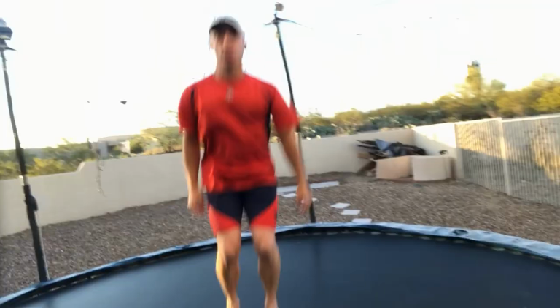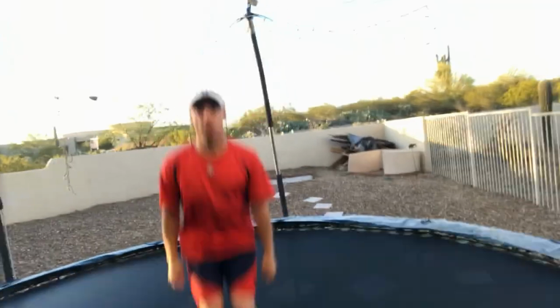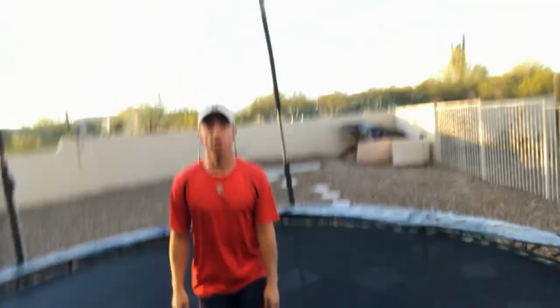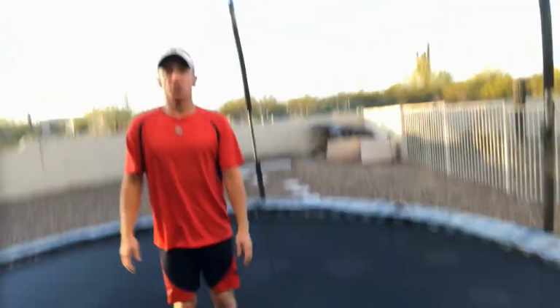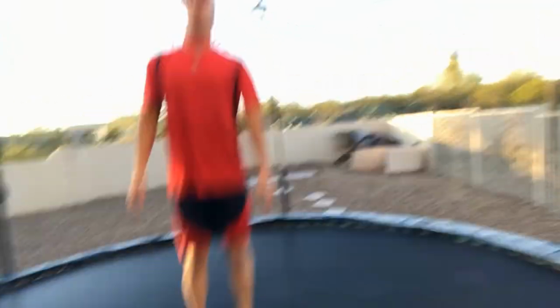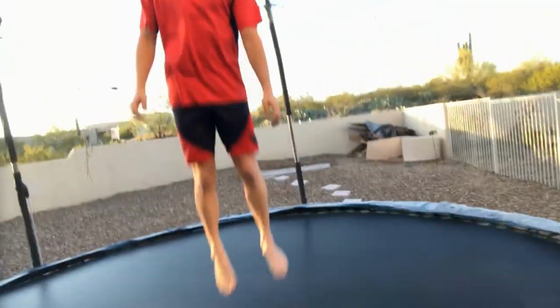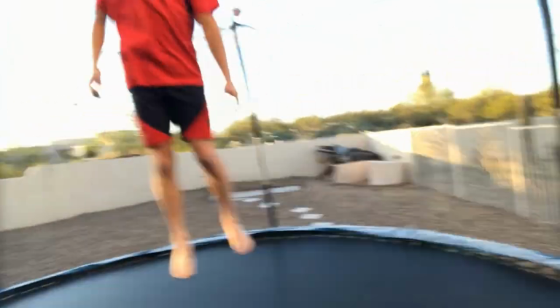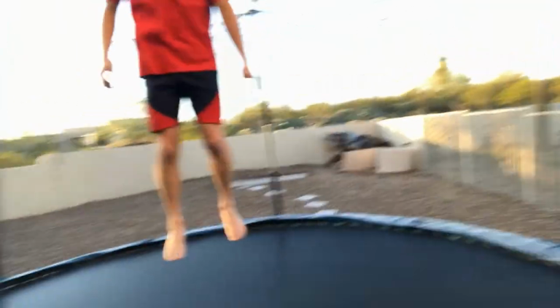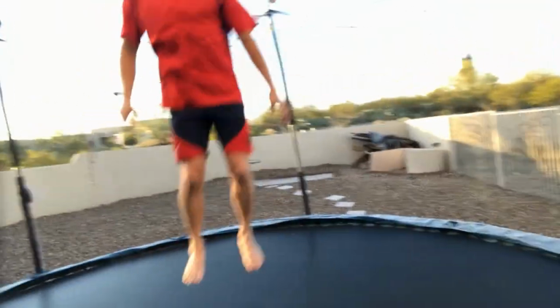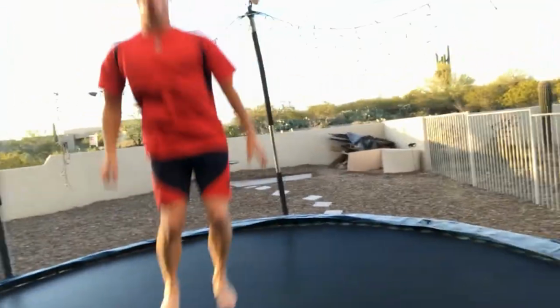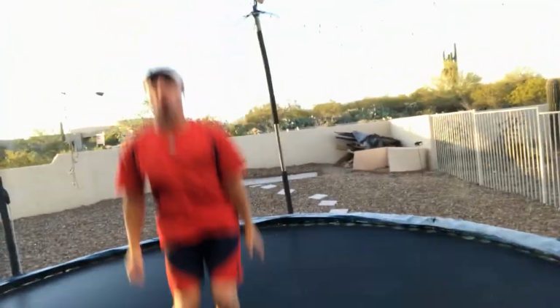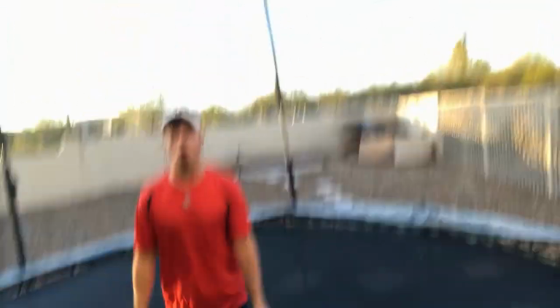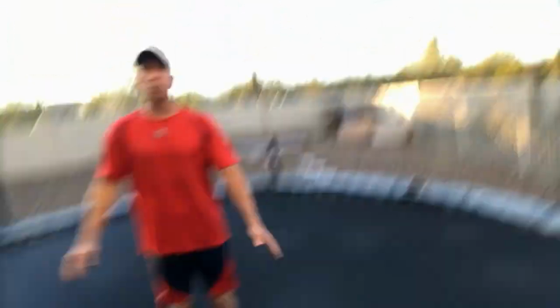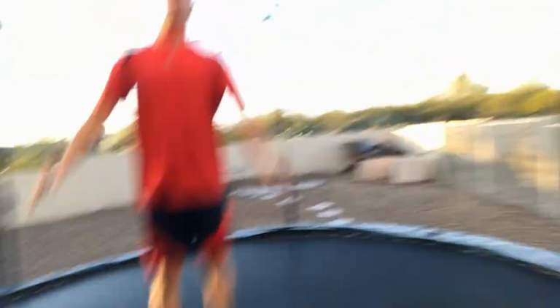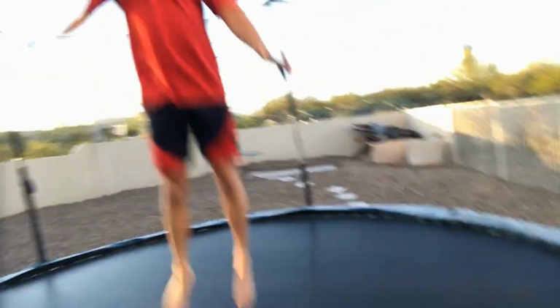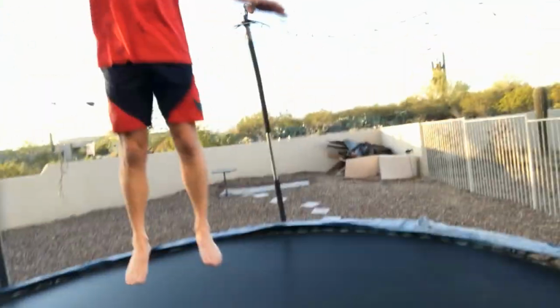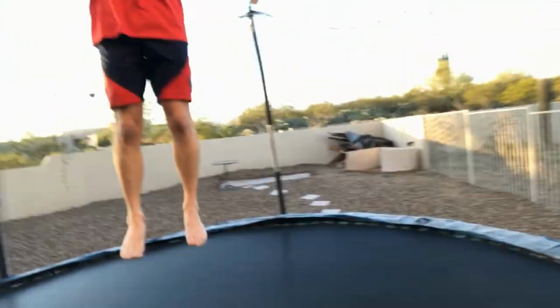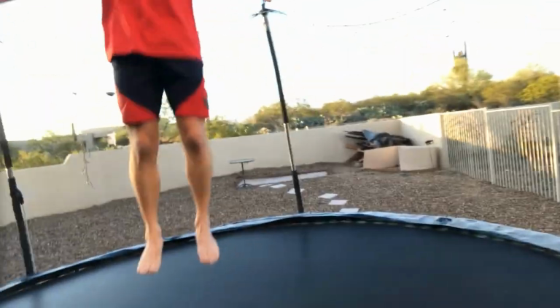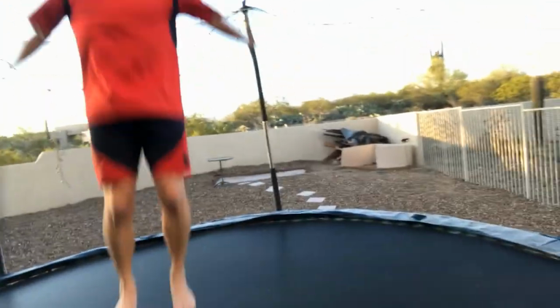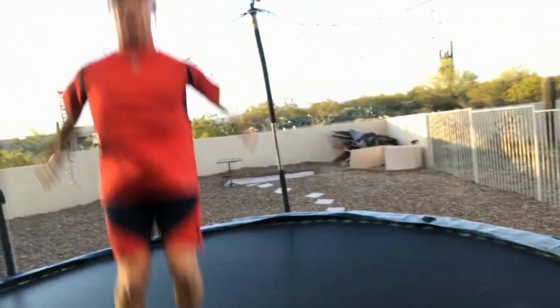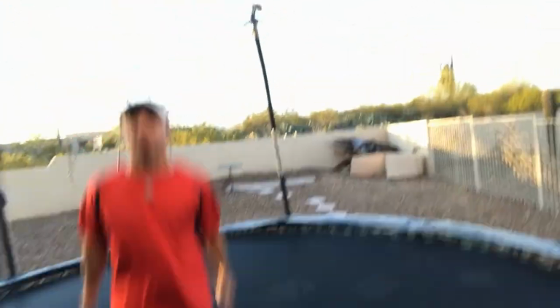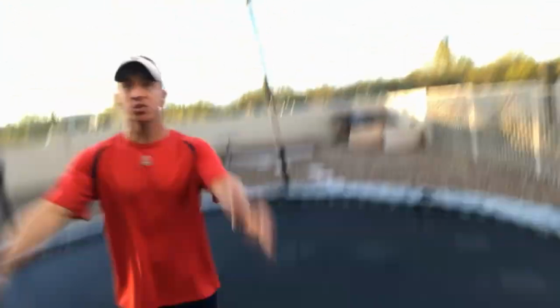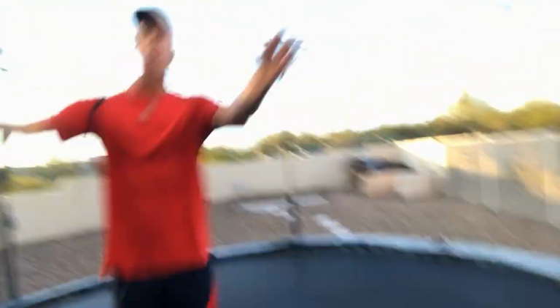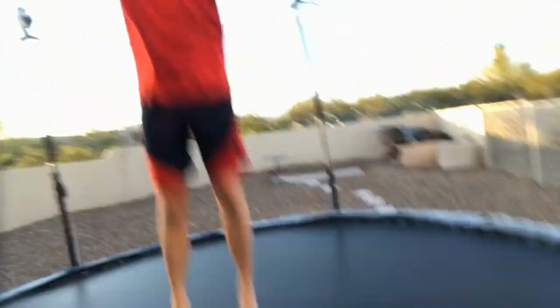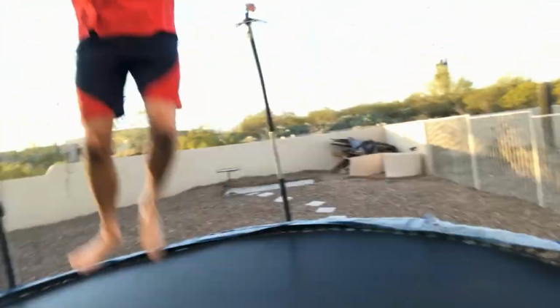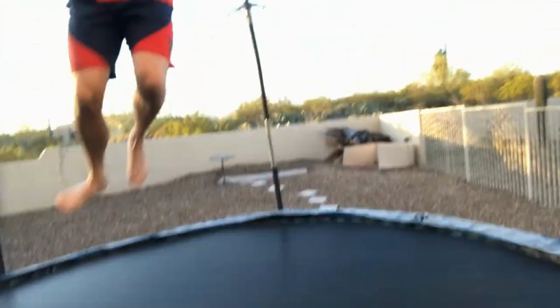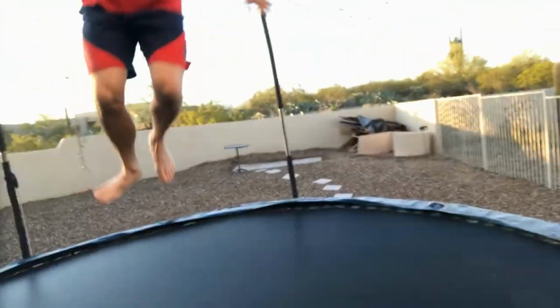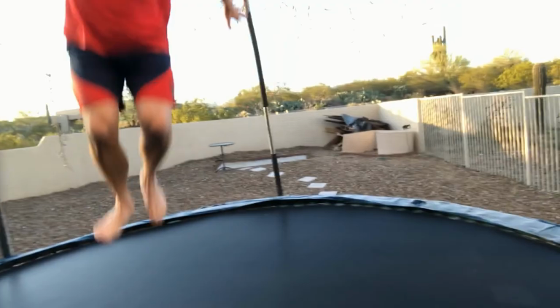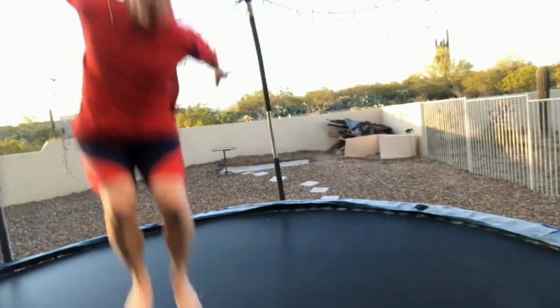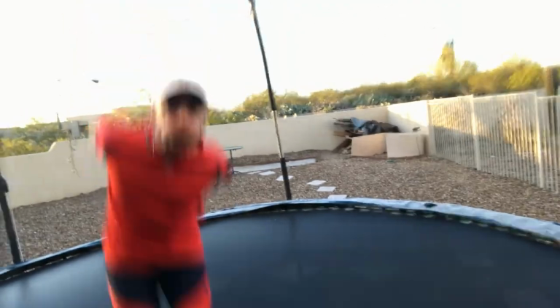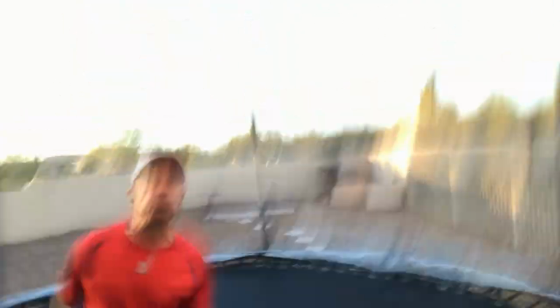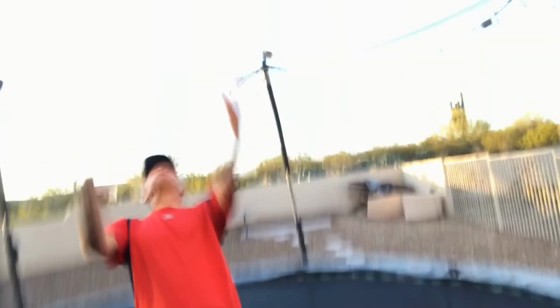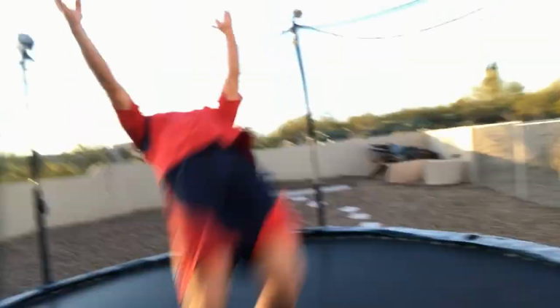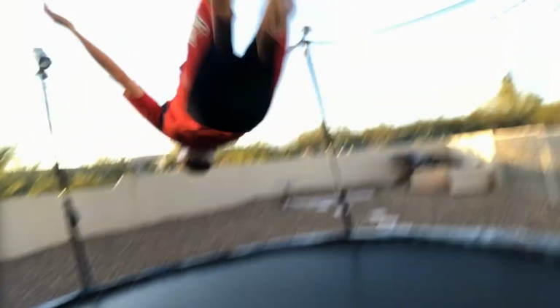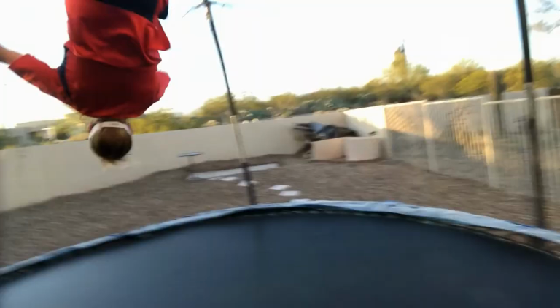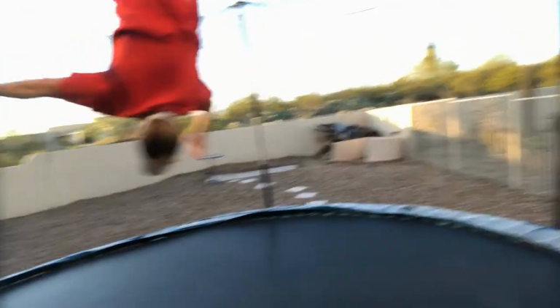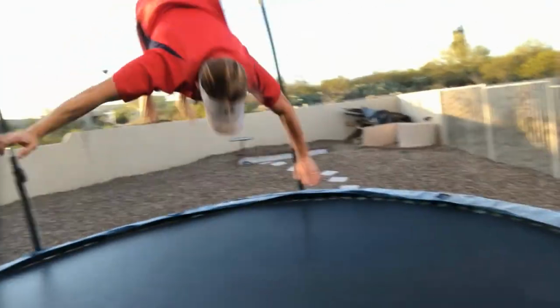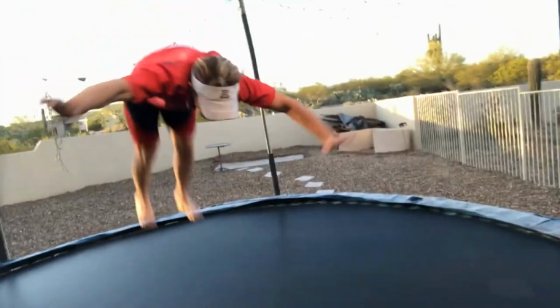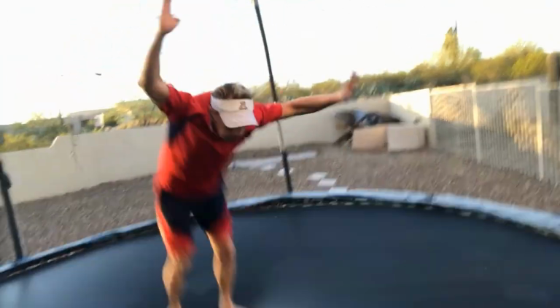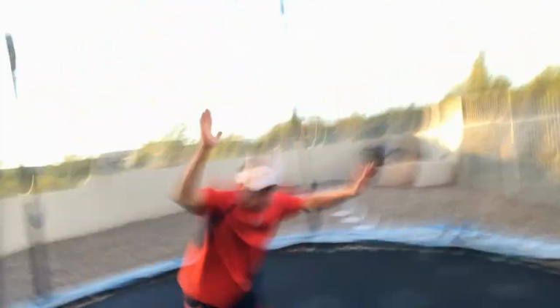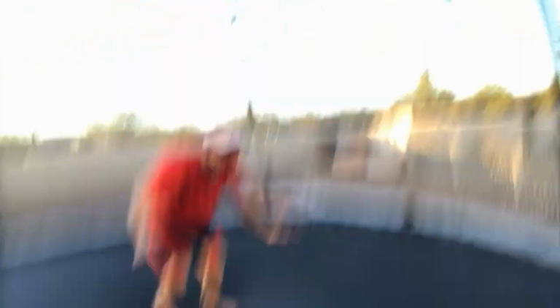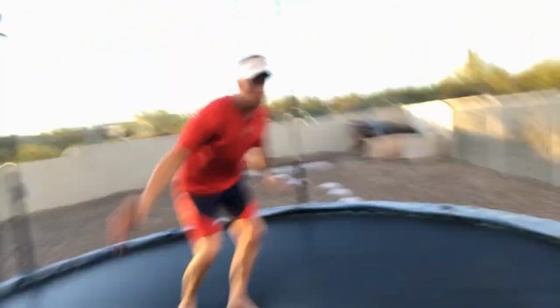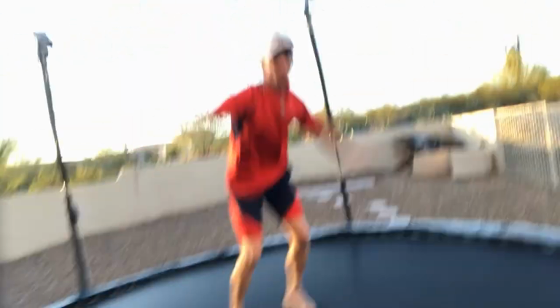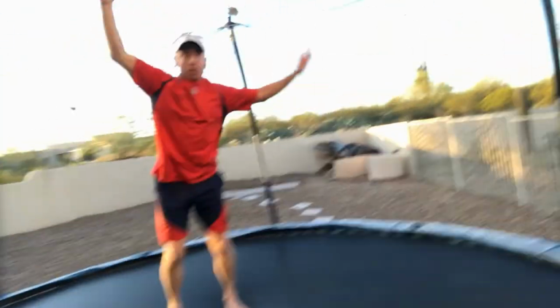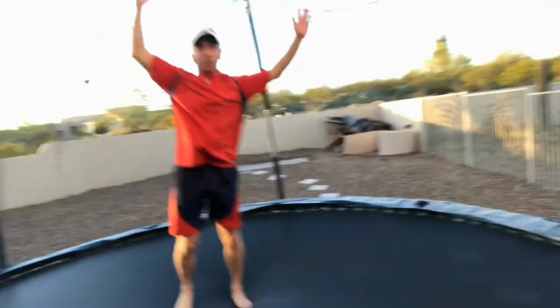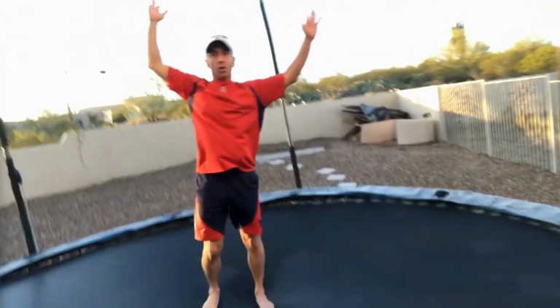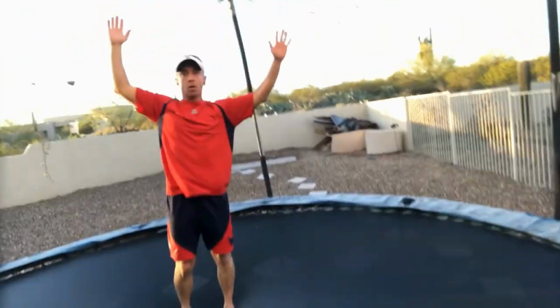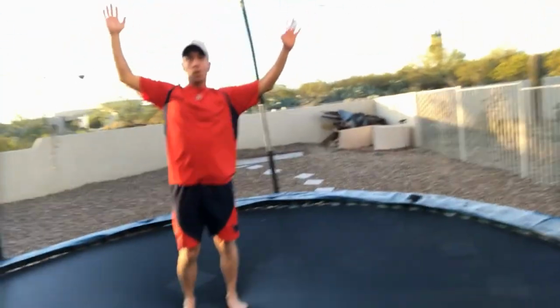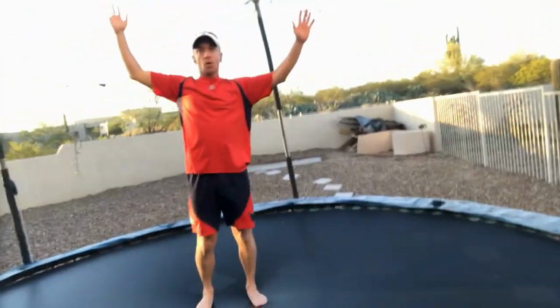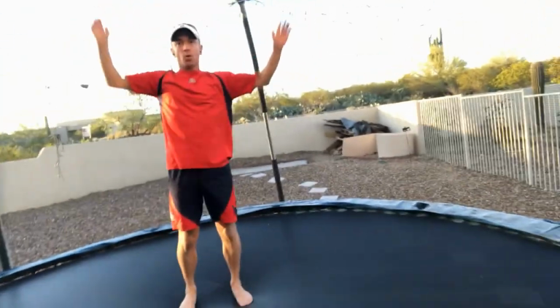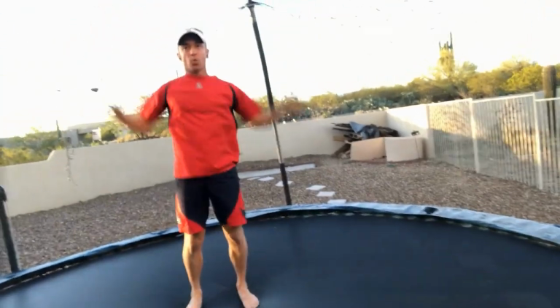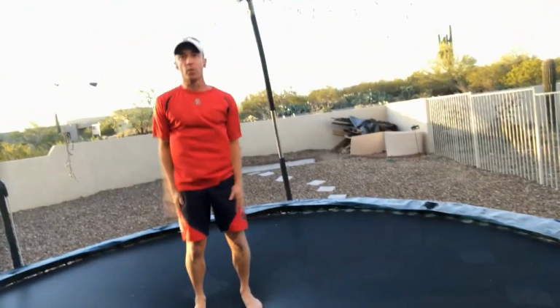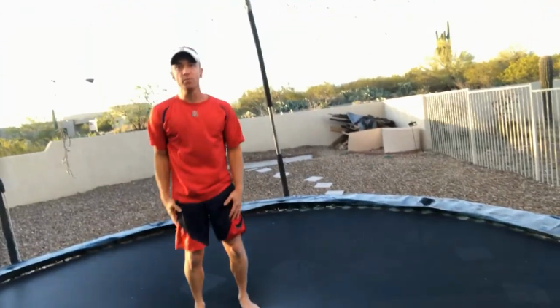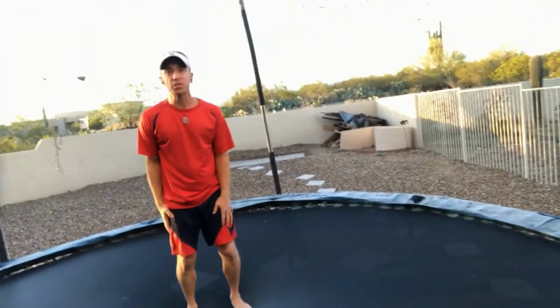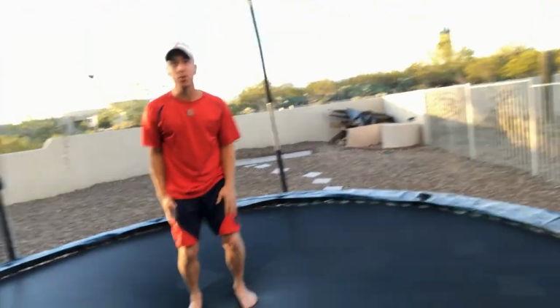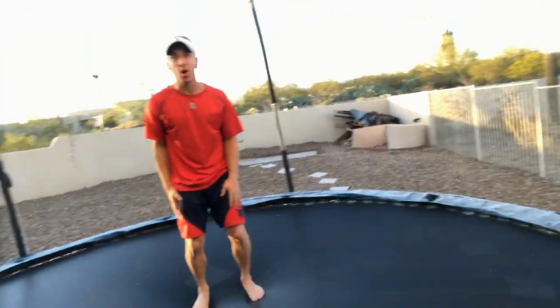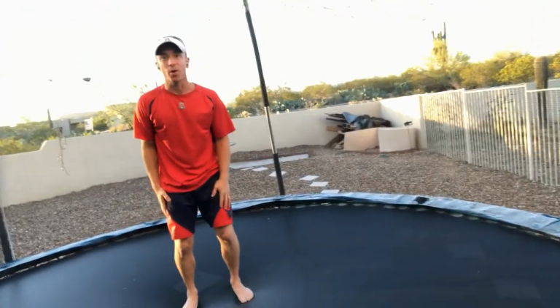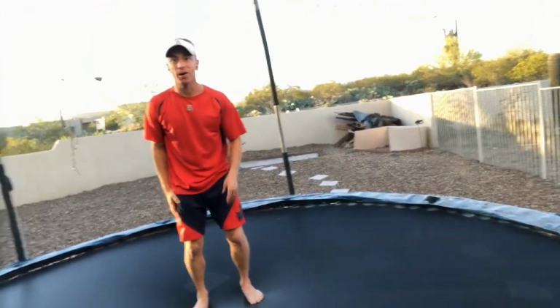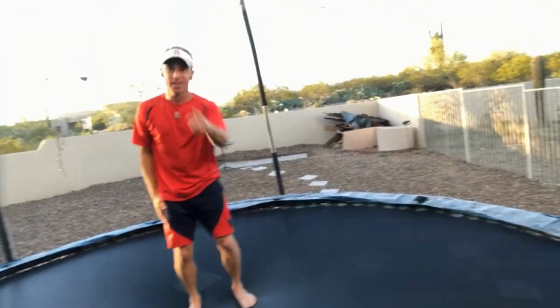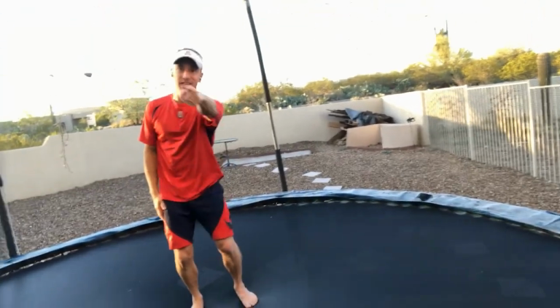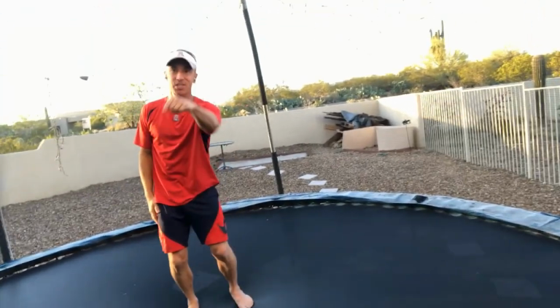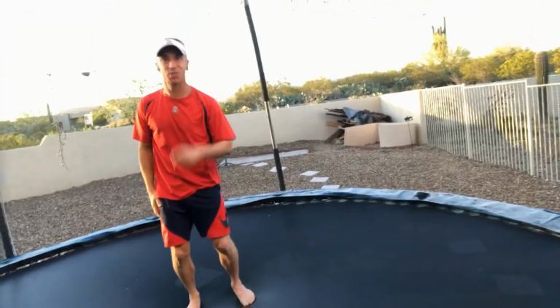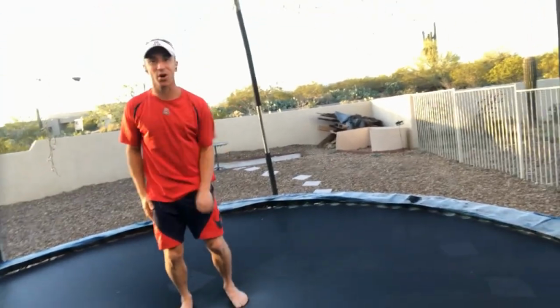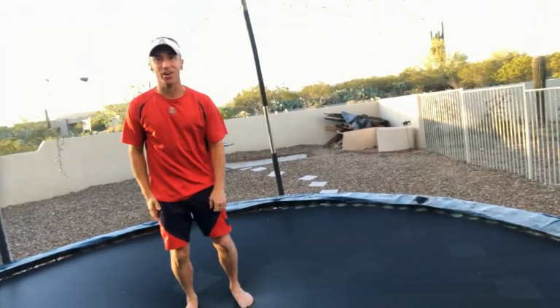So this video is called Homeschool Trampoline After Dark with Mr. O. Let's get started.